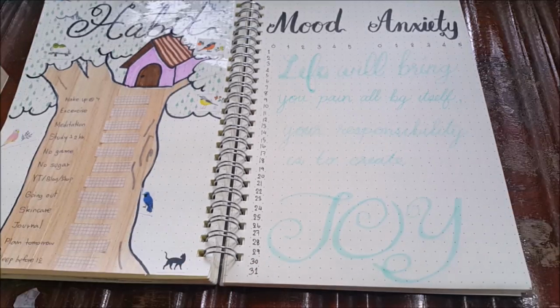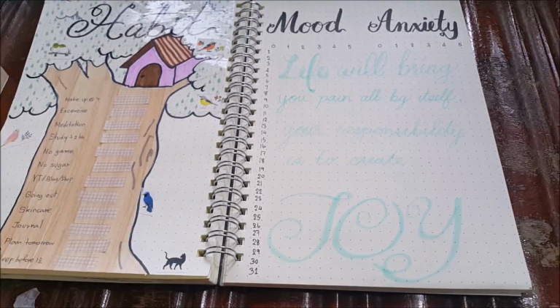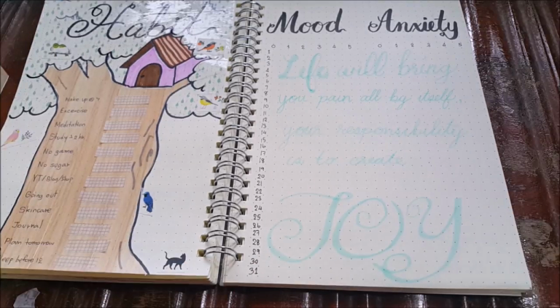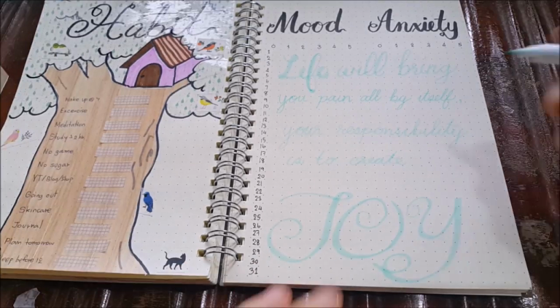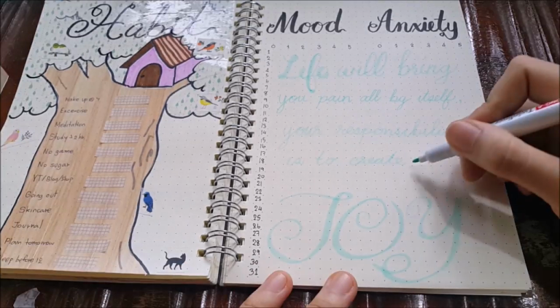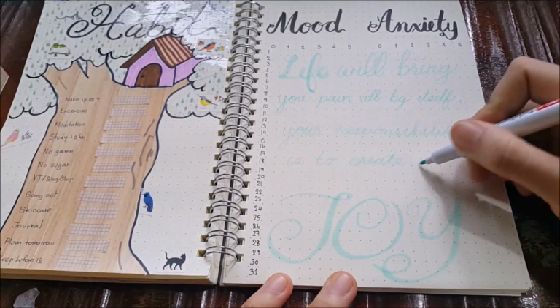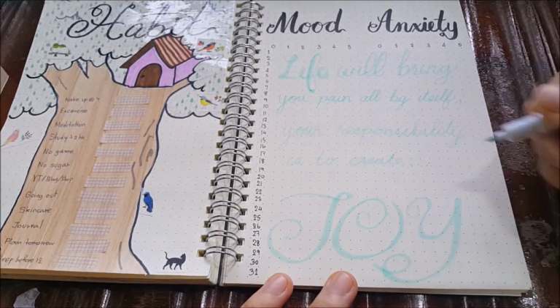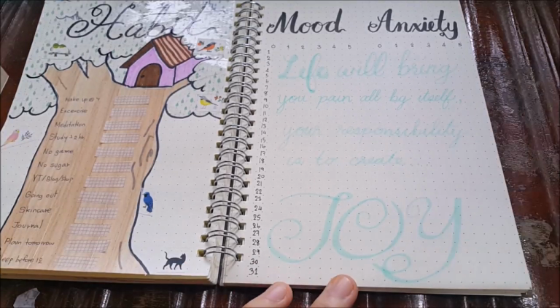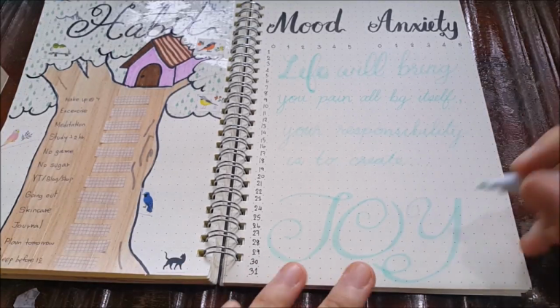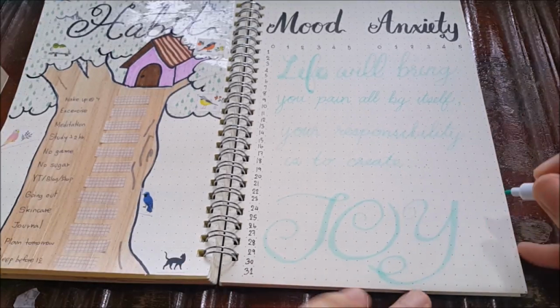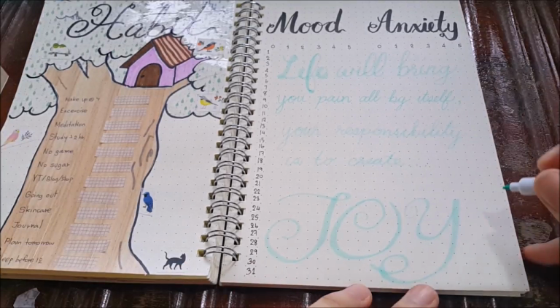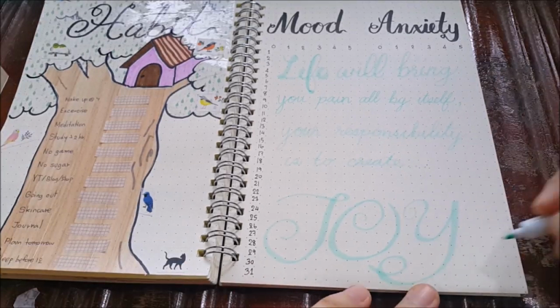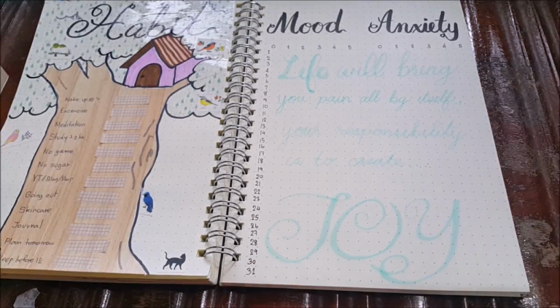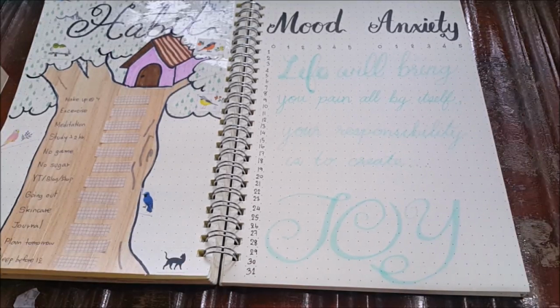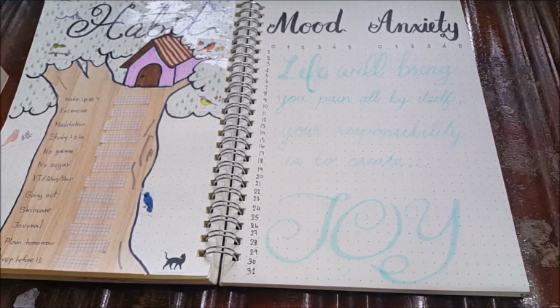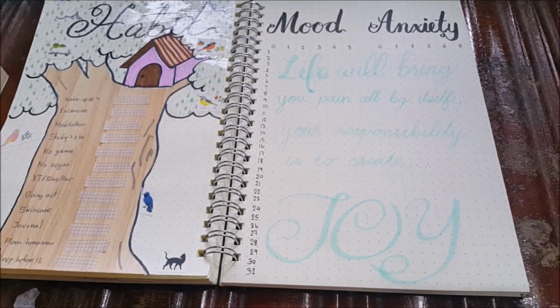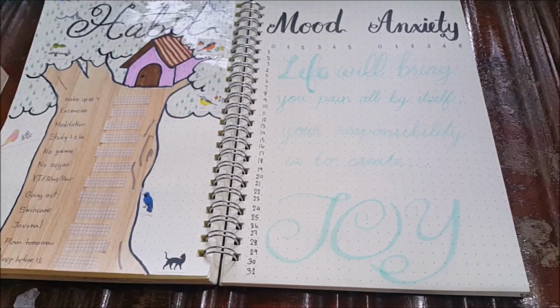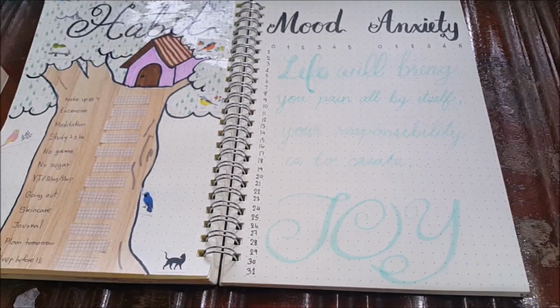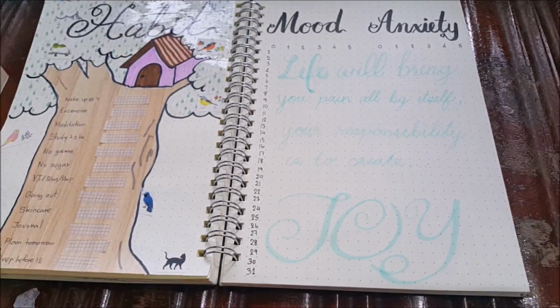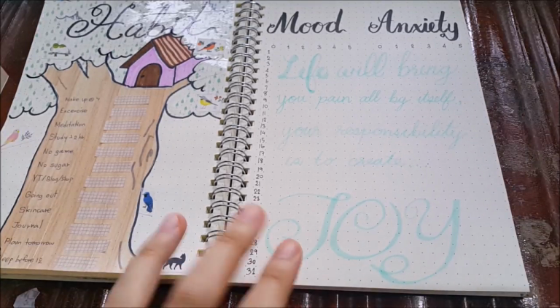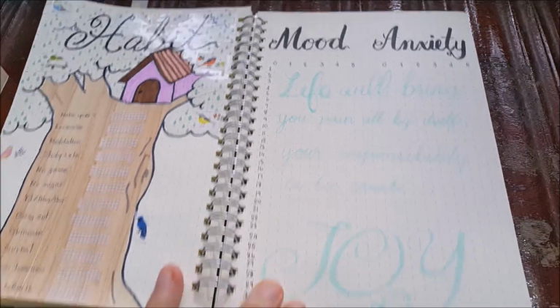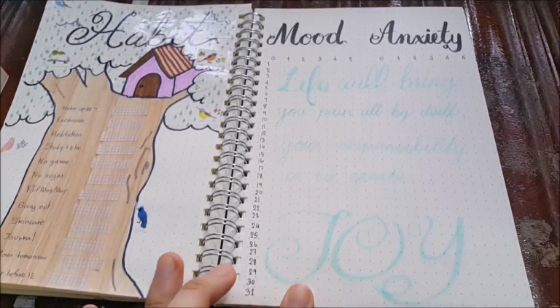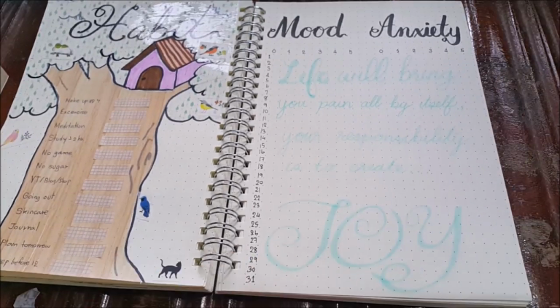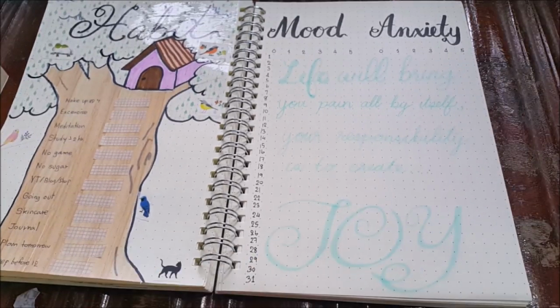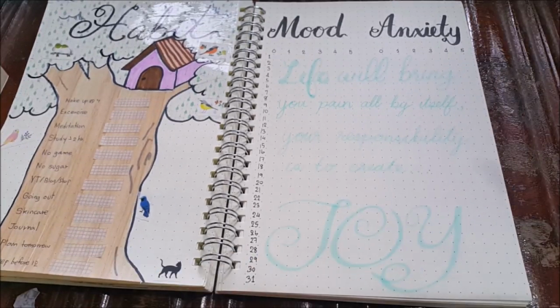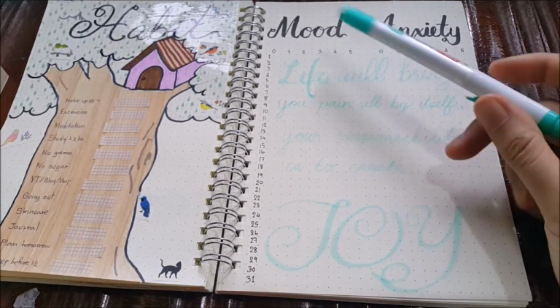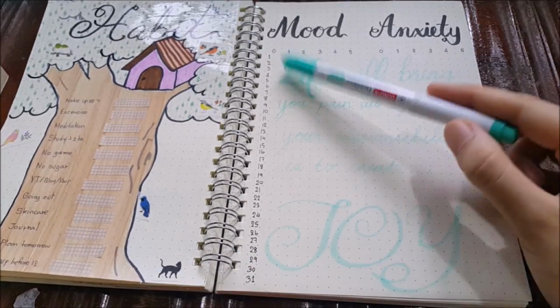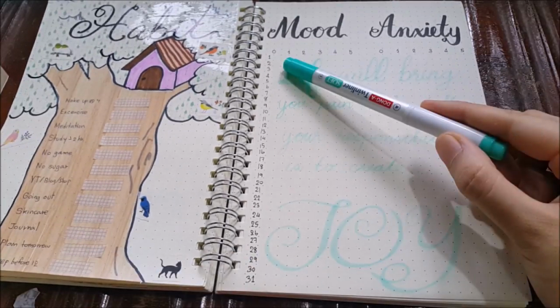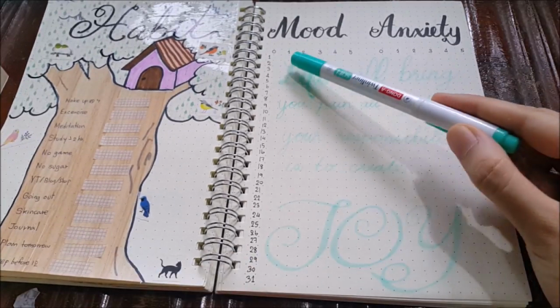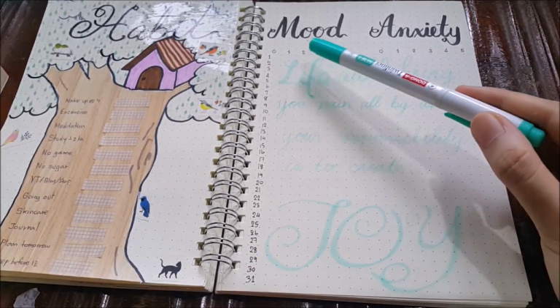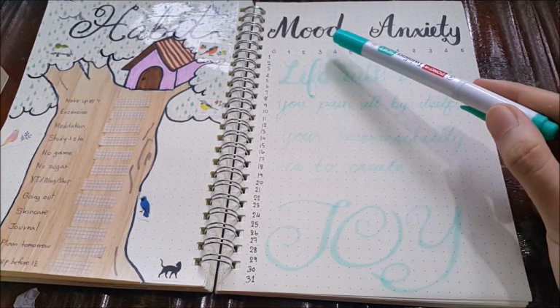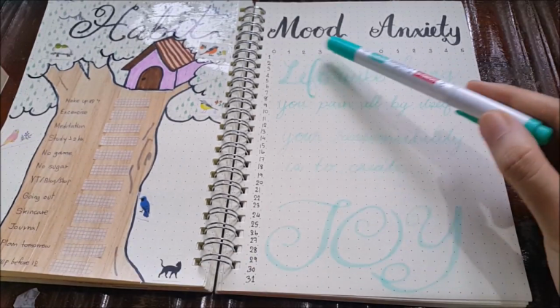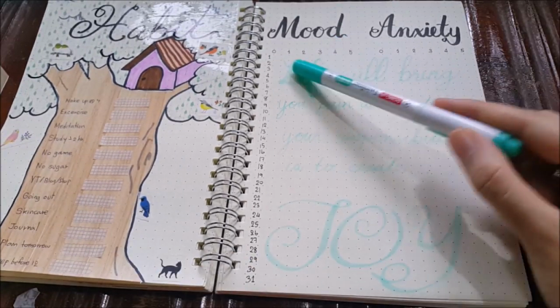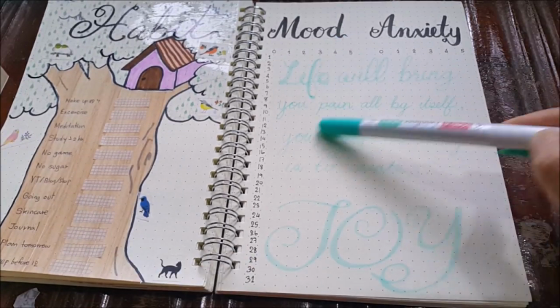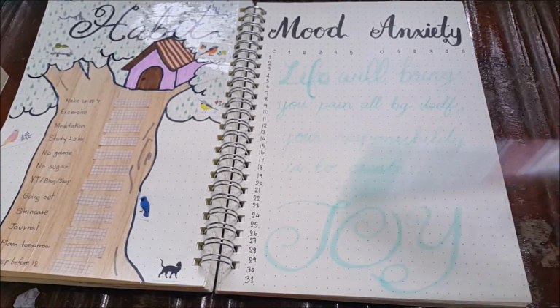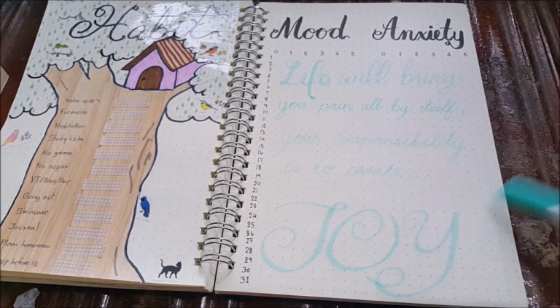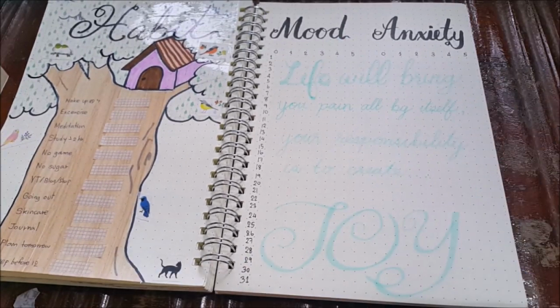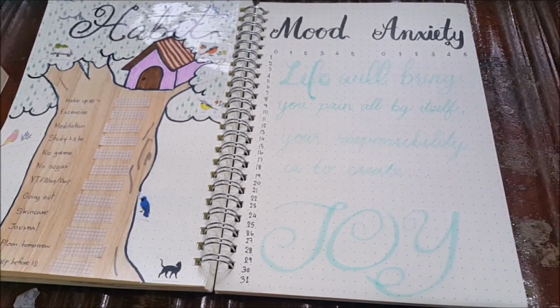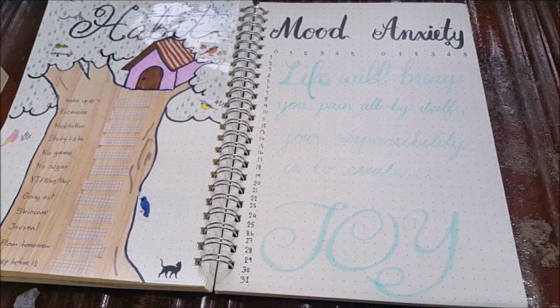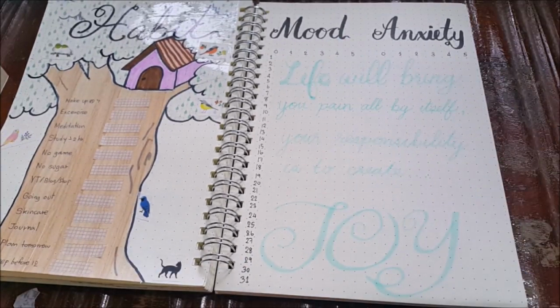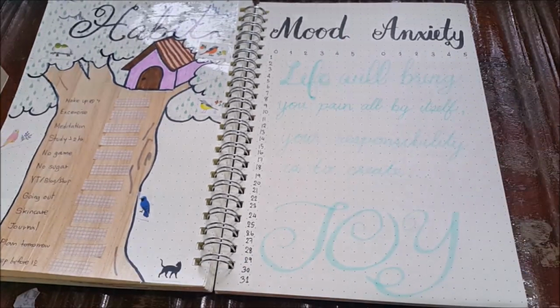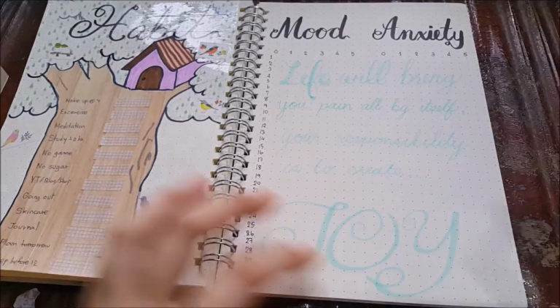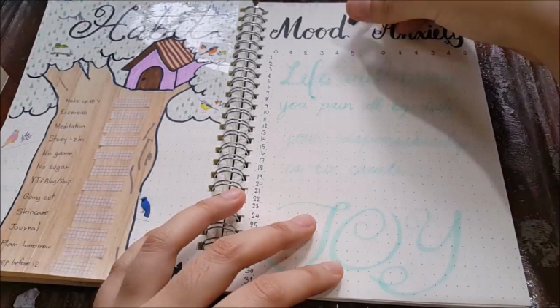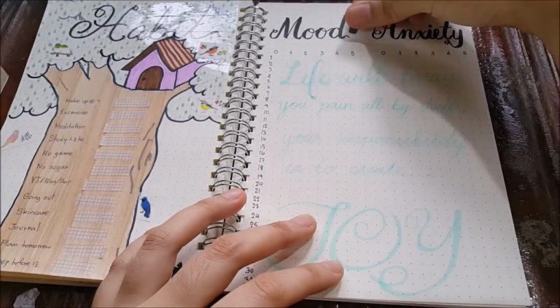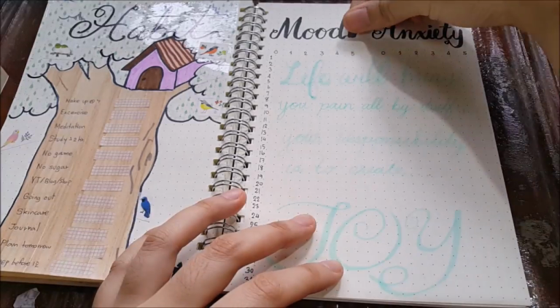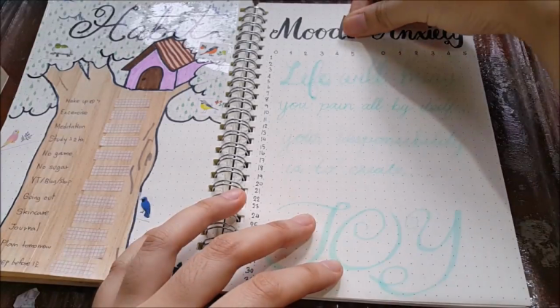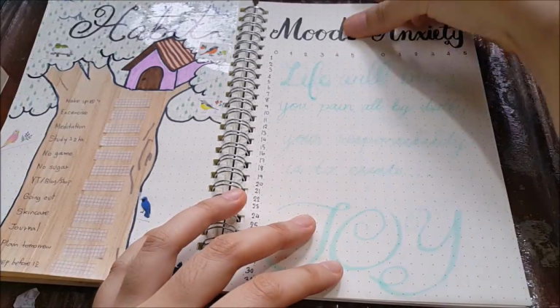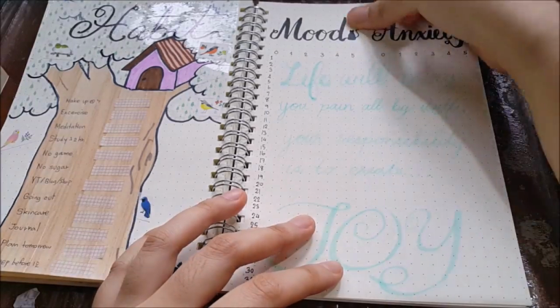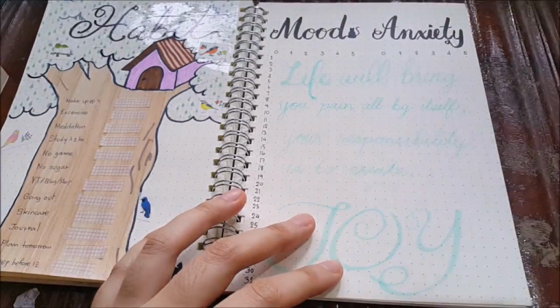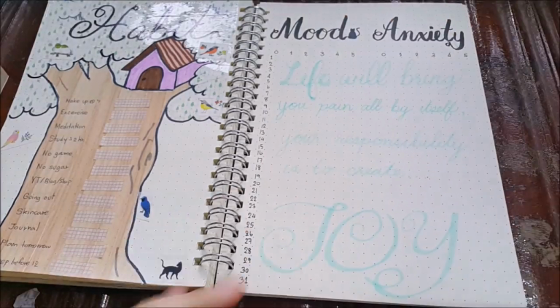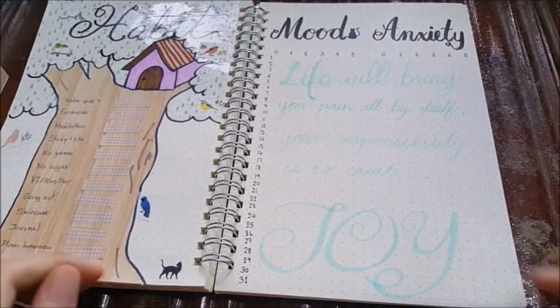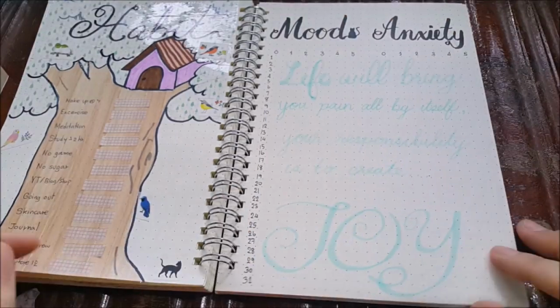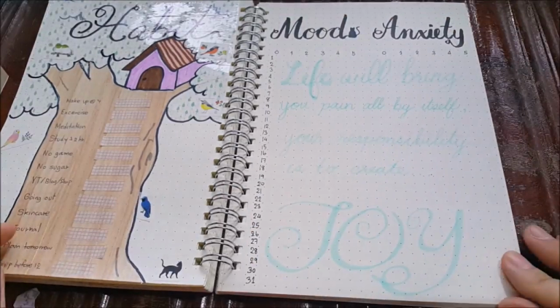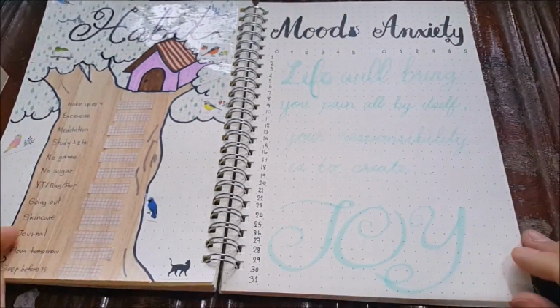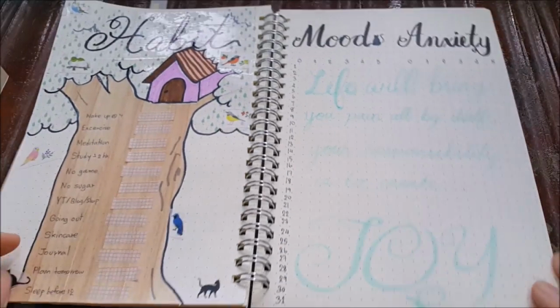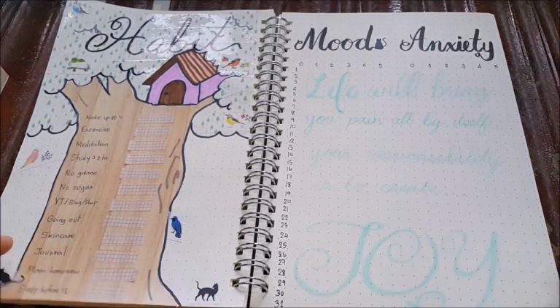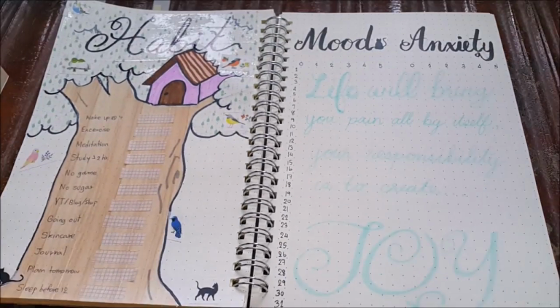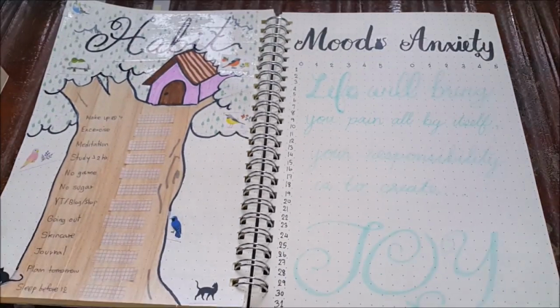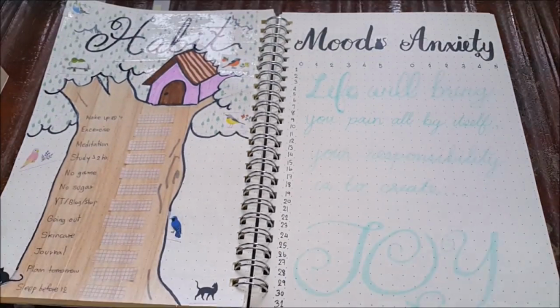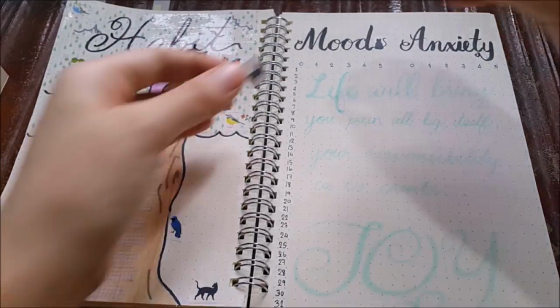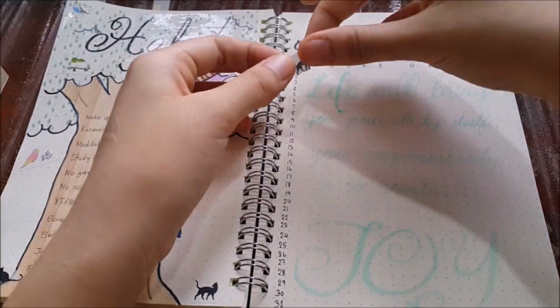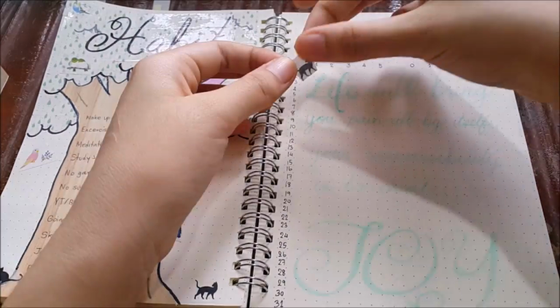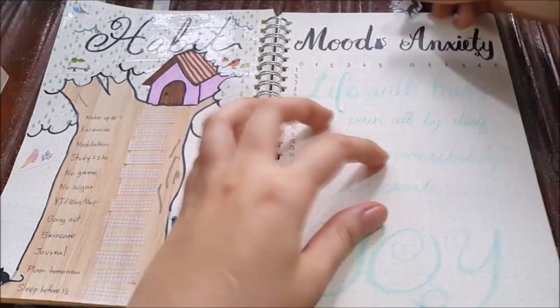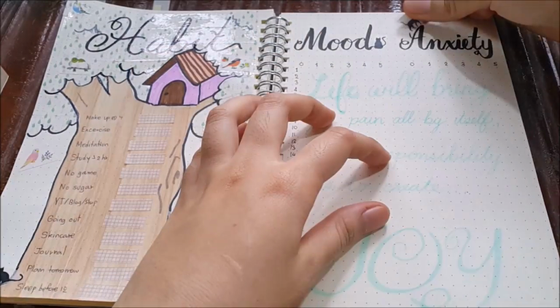To make sure we're still on the washi tape theme, I put two cuts of washi tape on the mood tracker title.